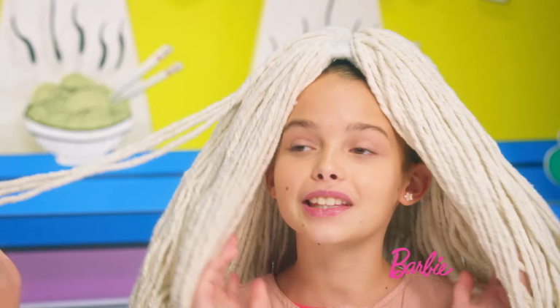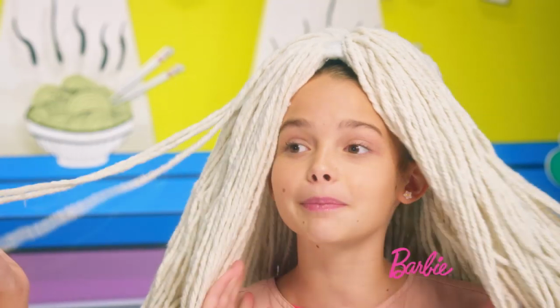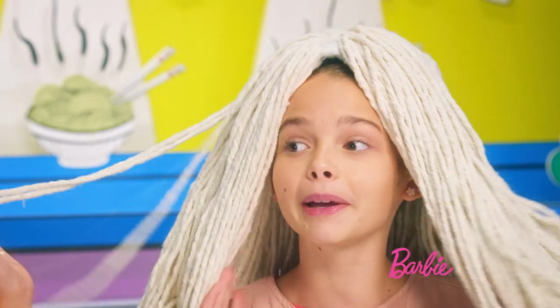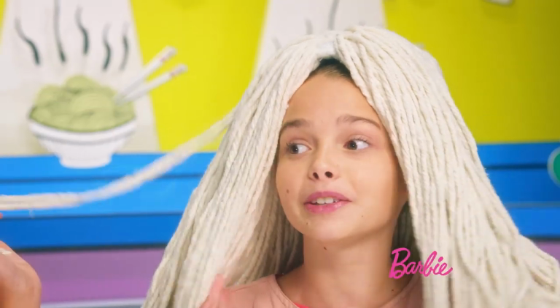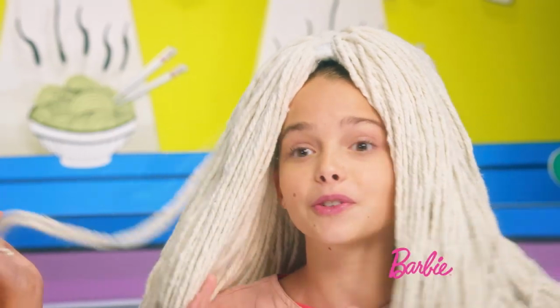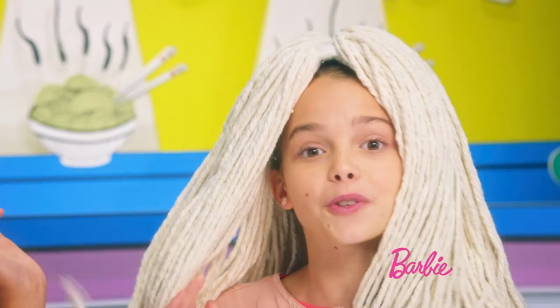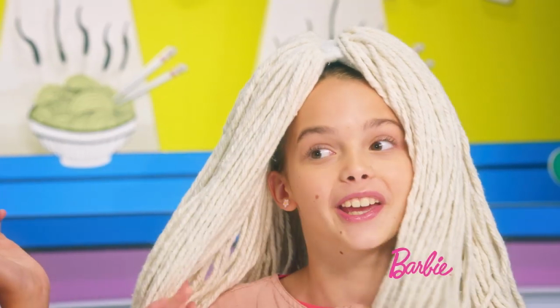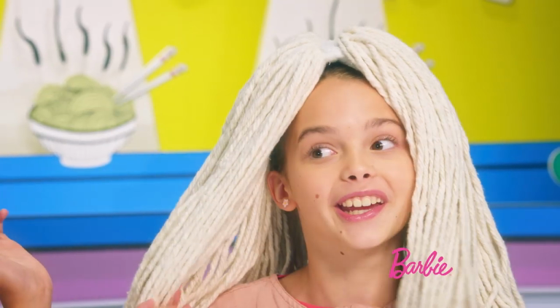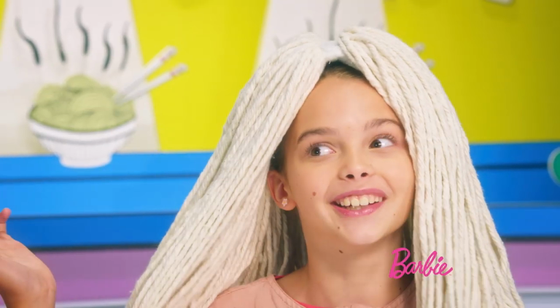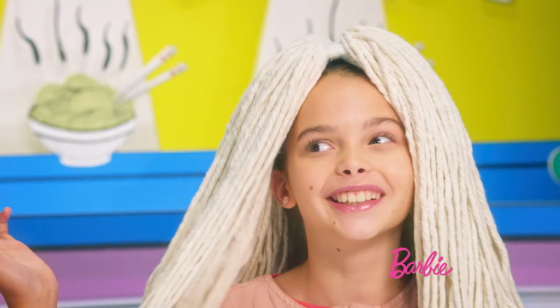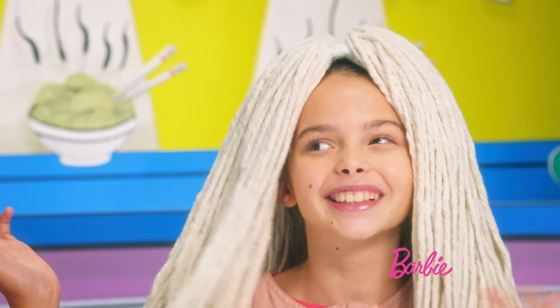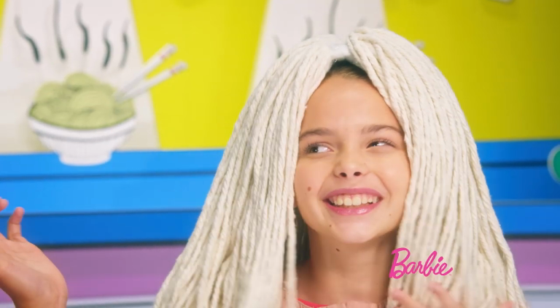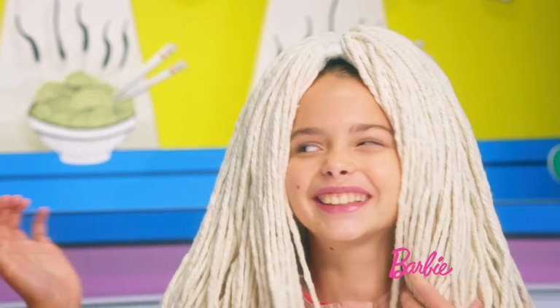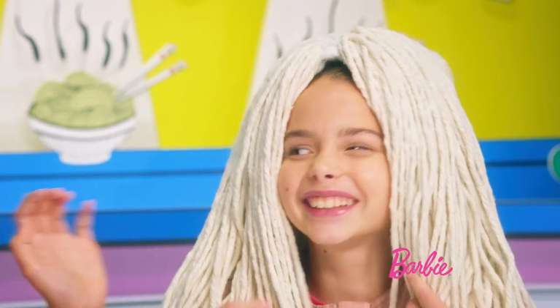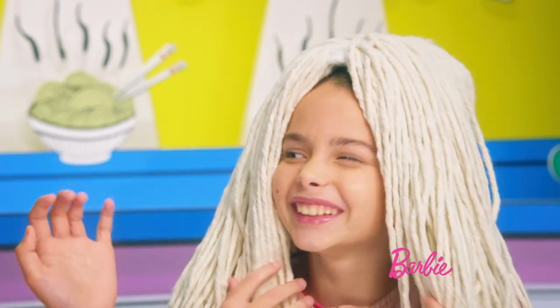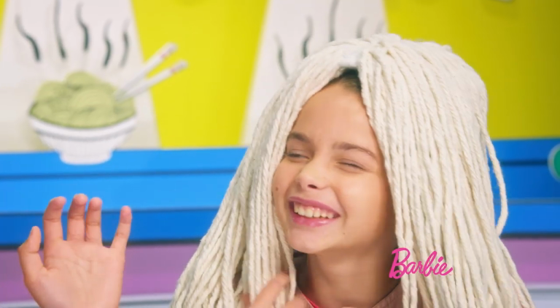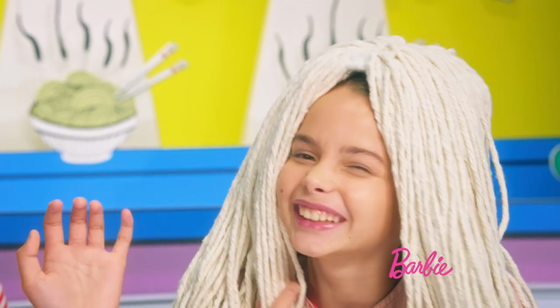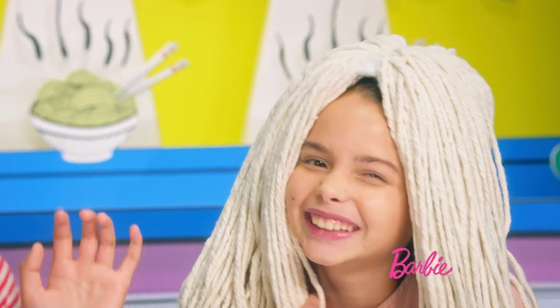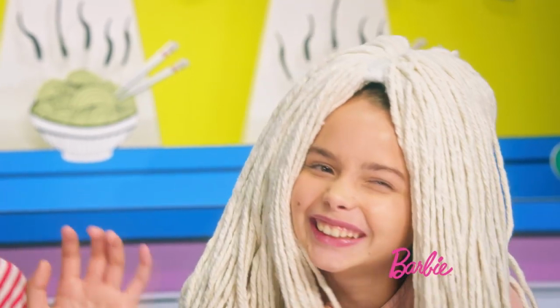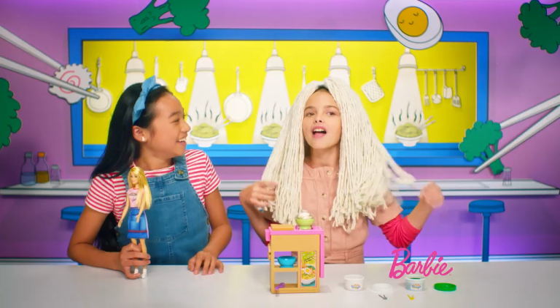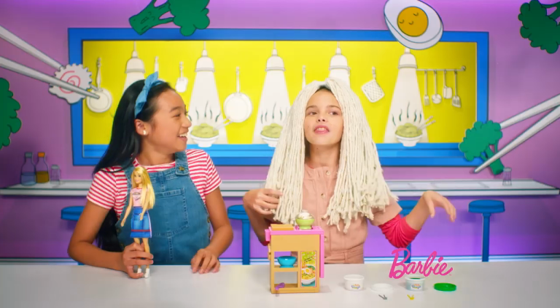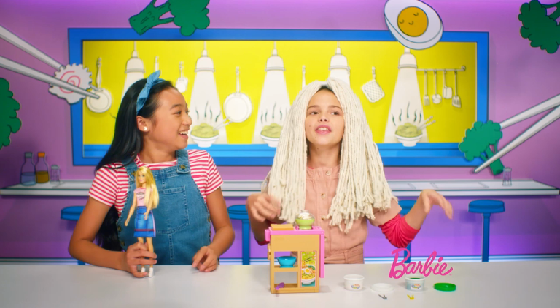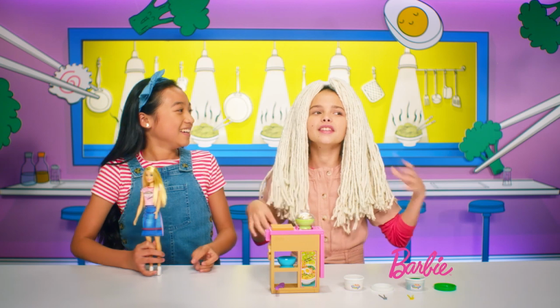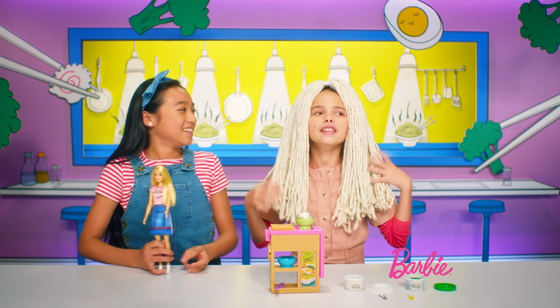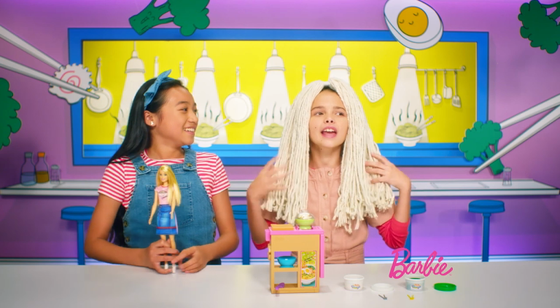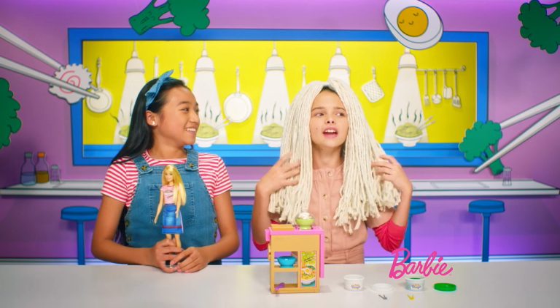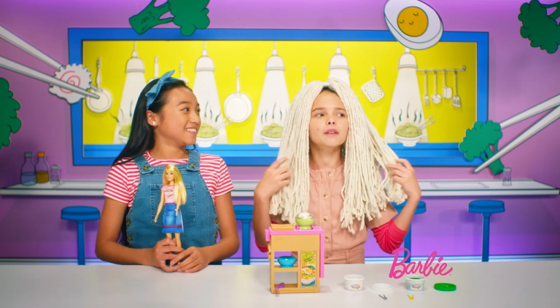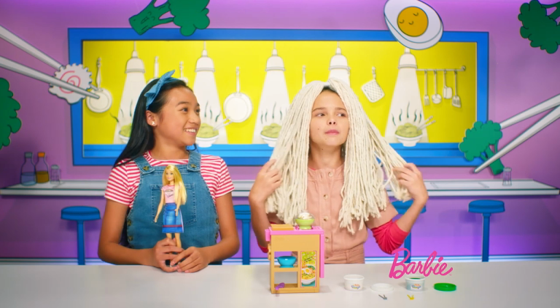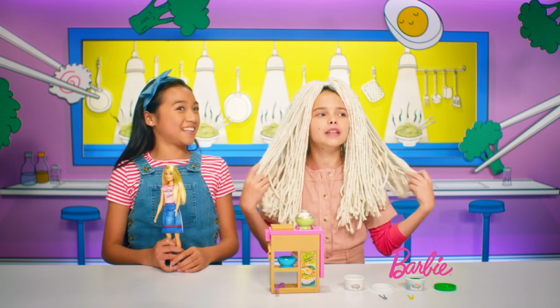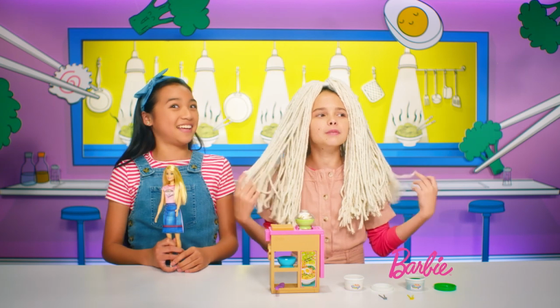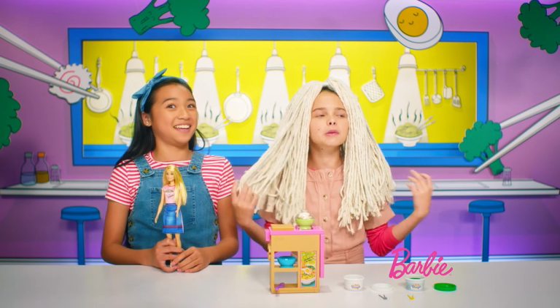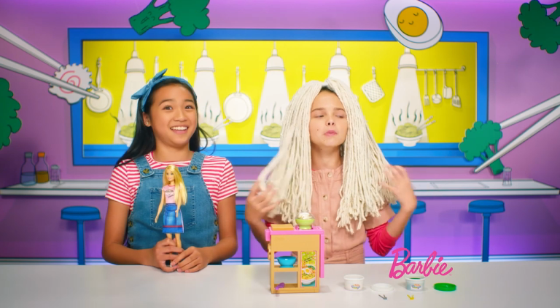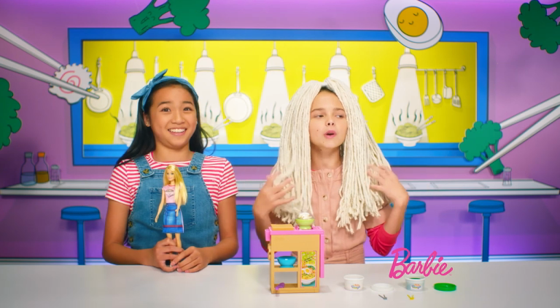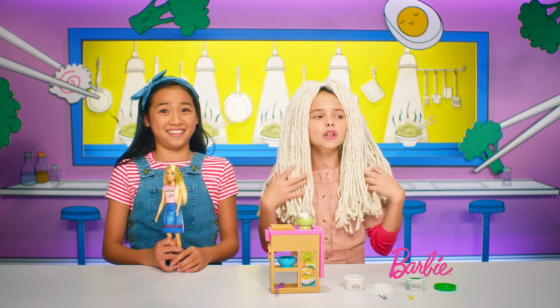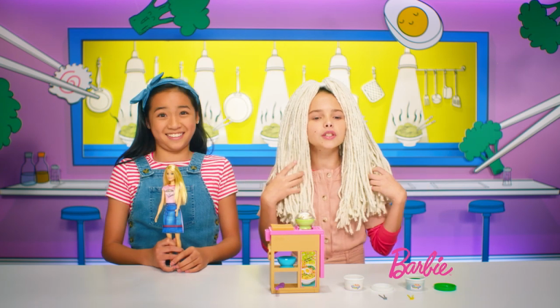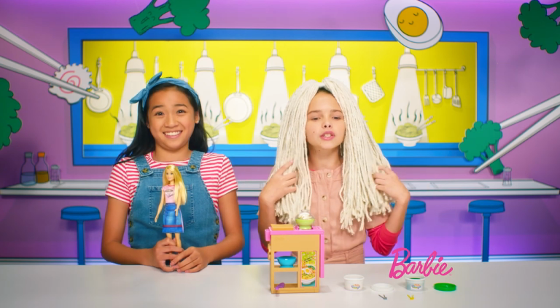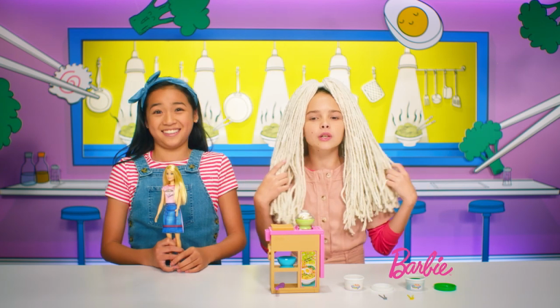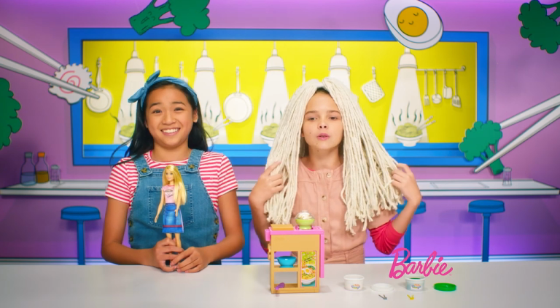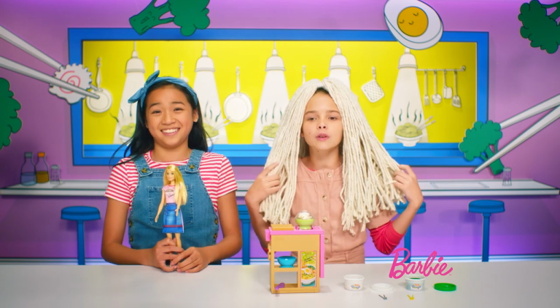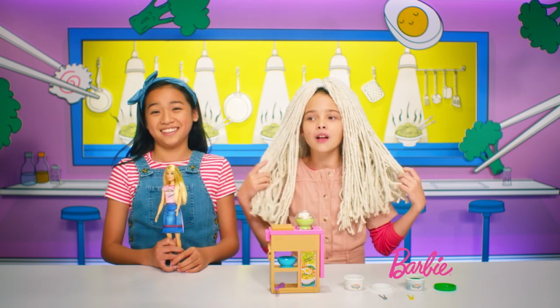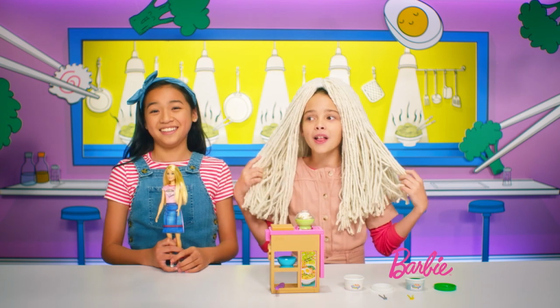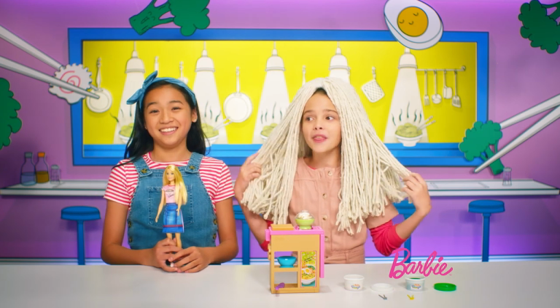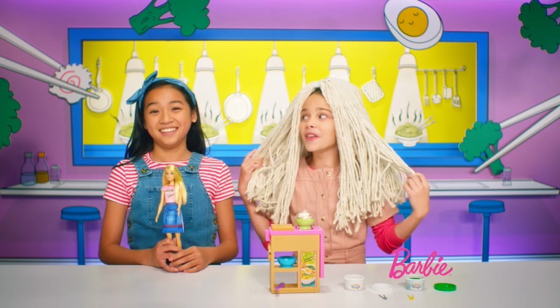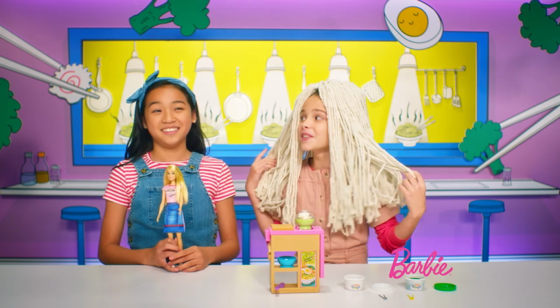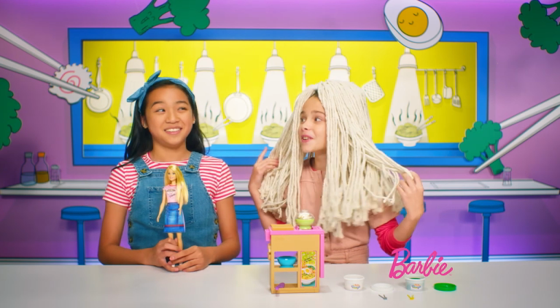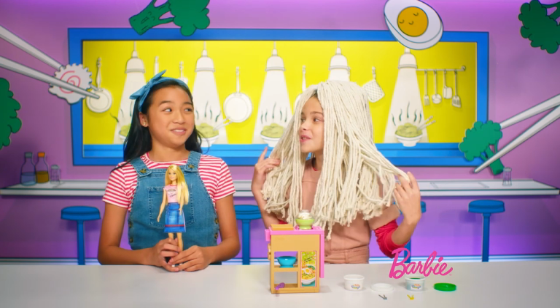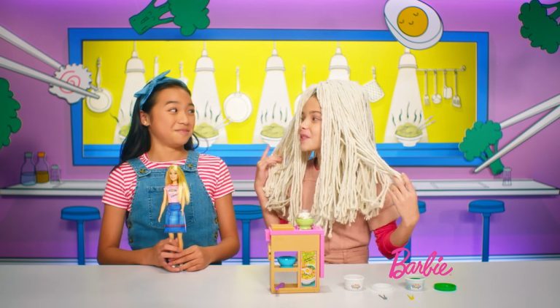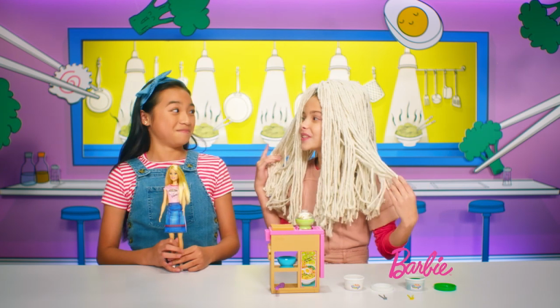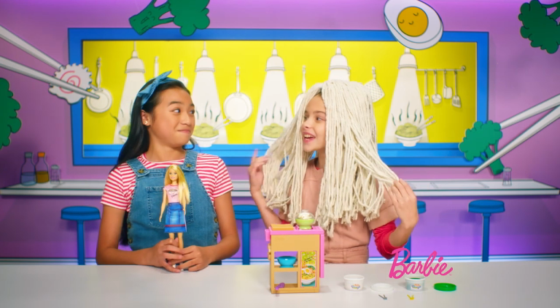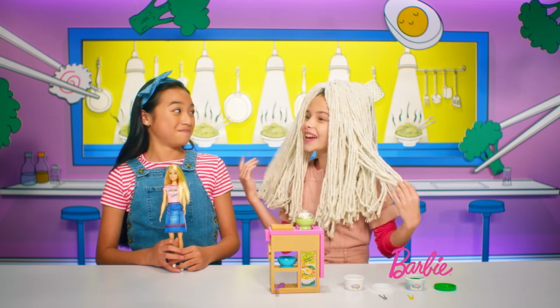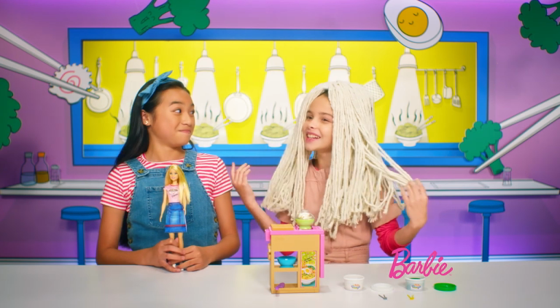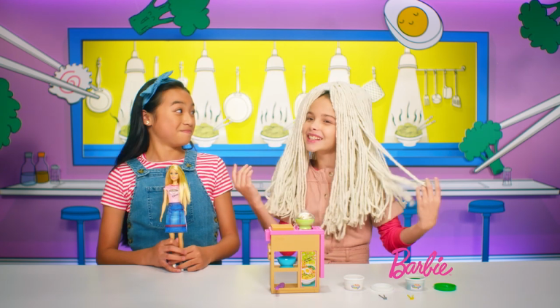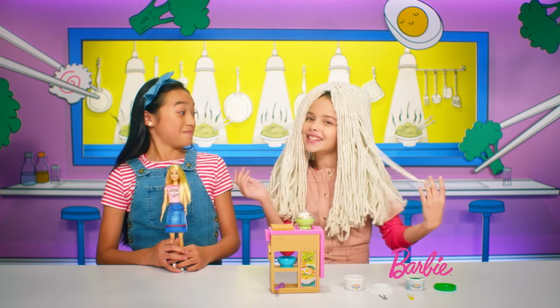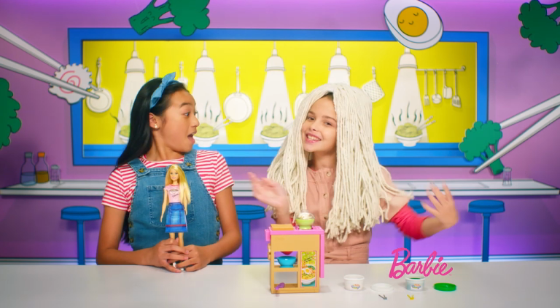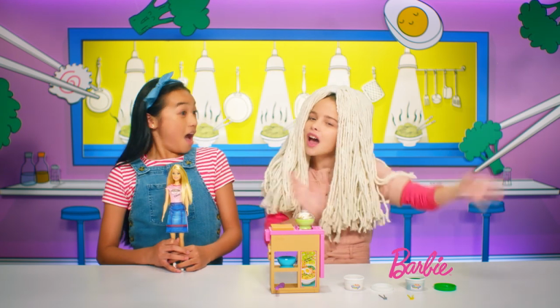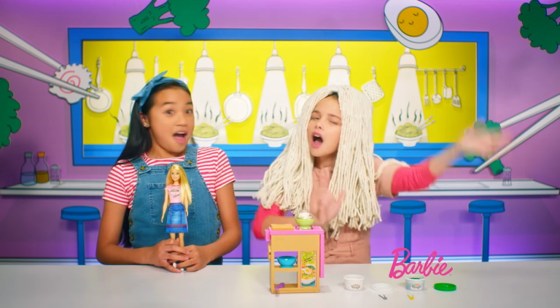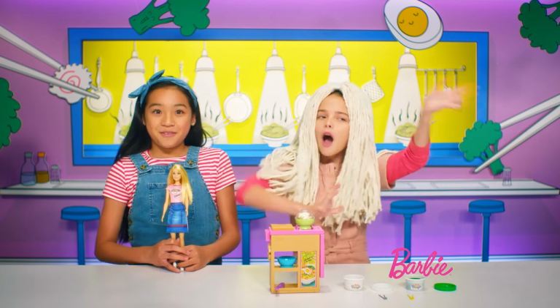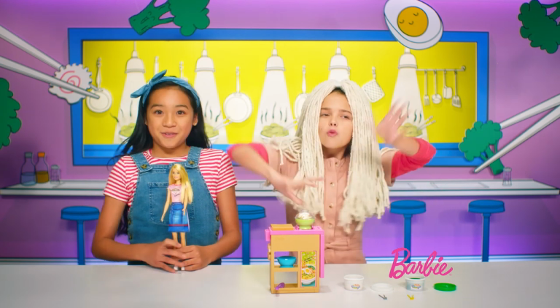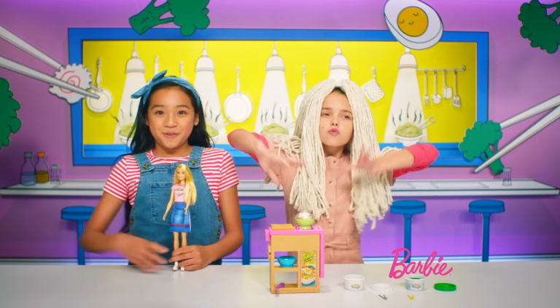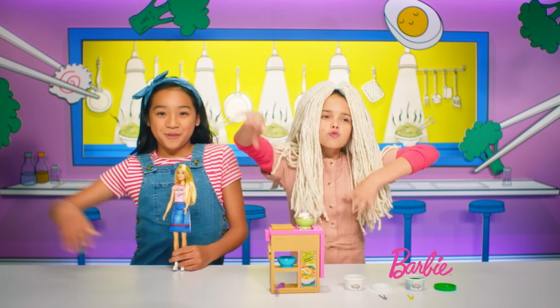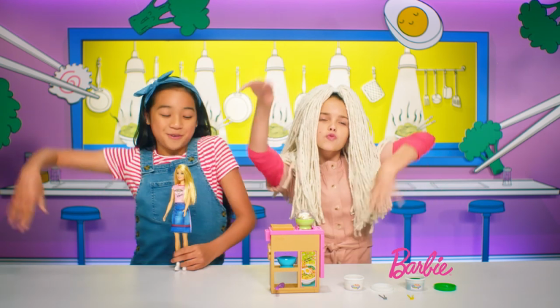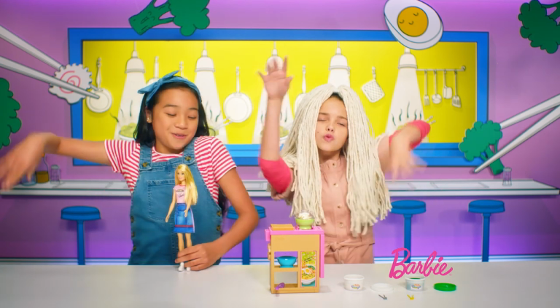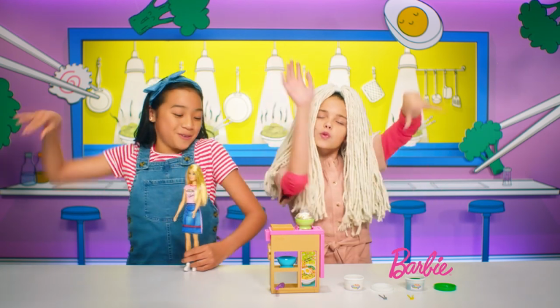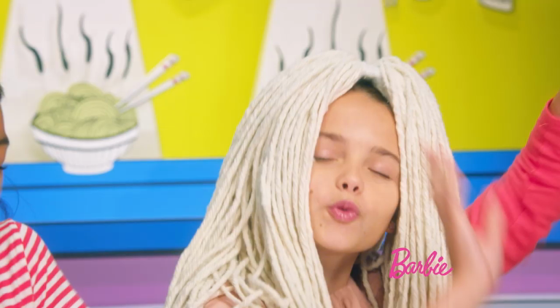It's my noodle hair. This hair makes me want to do the noodle dance. Woo-hoo!